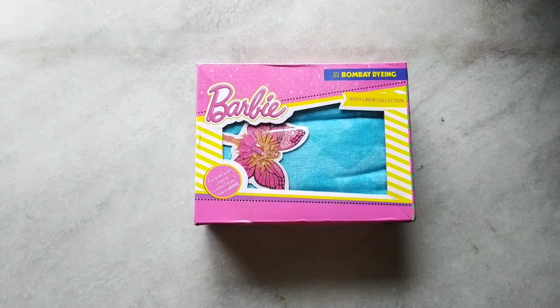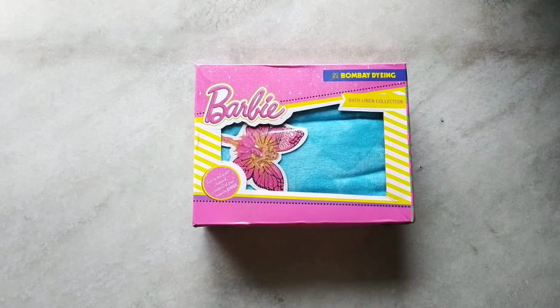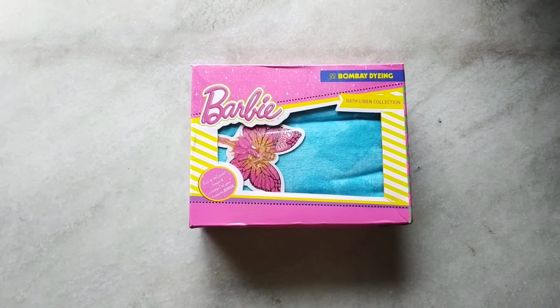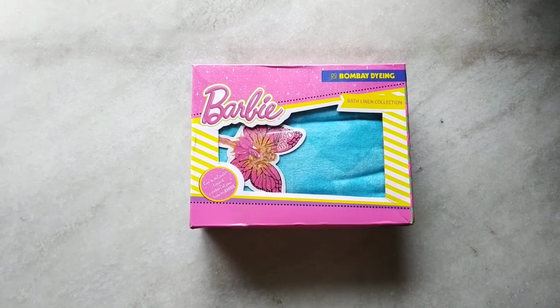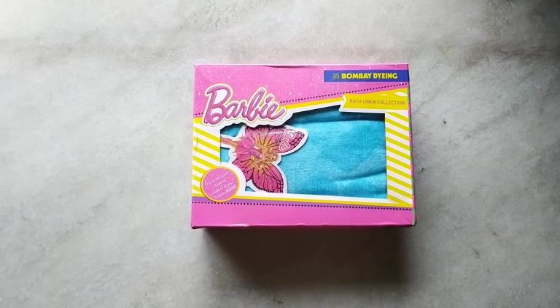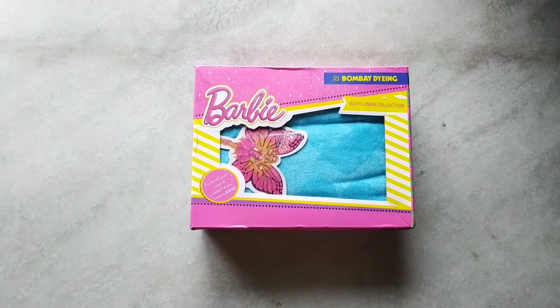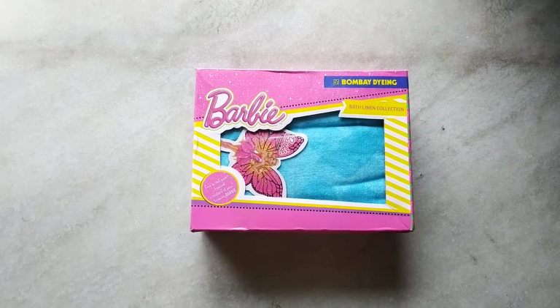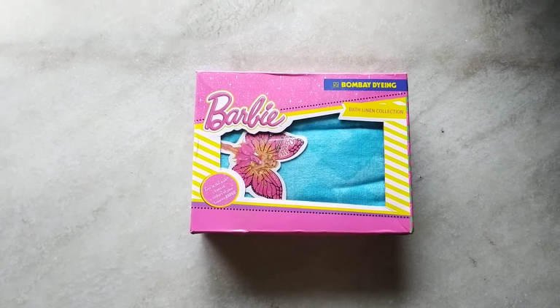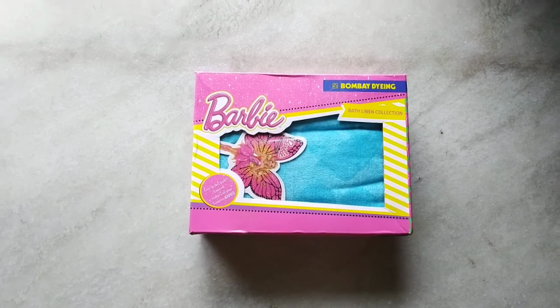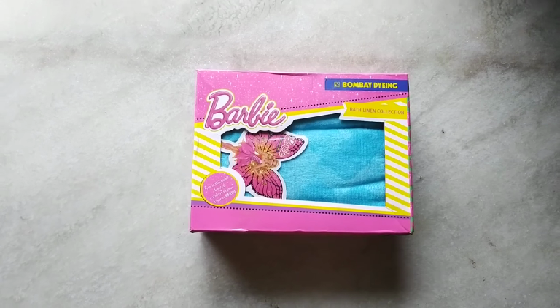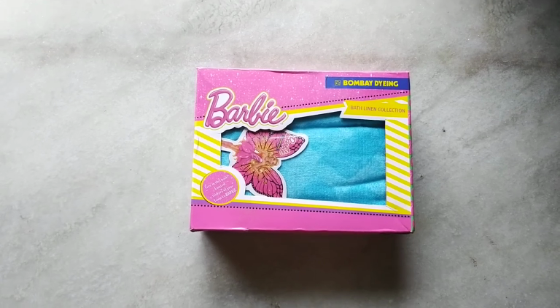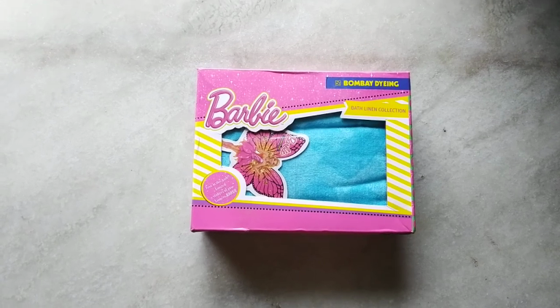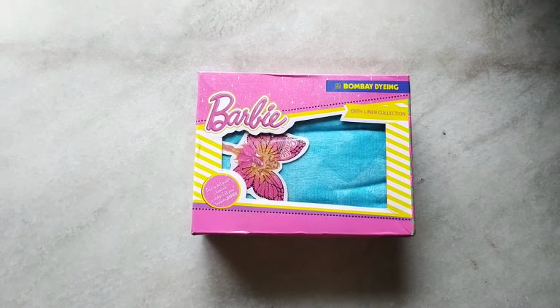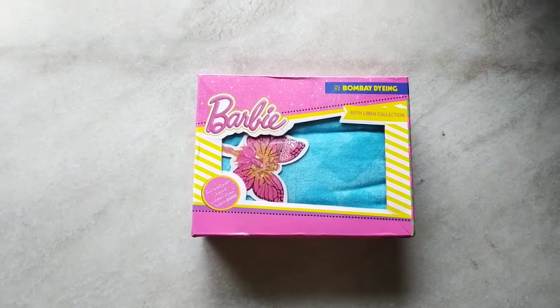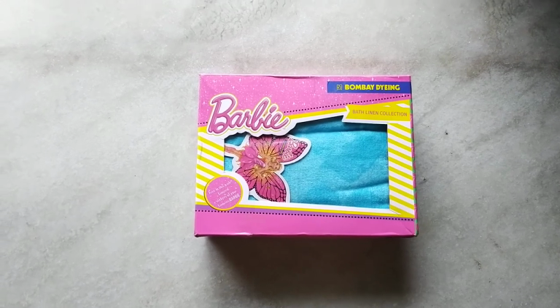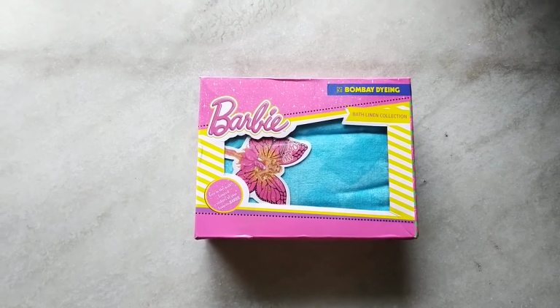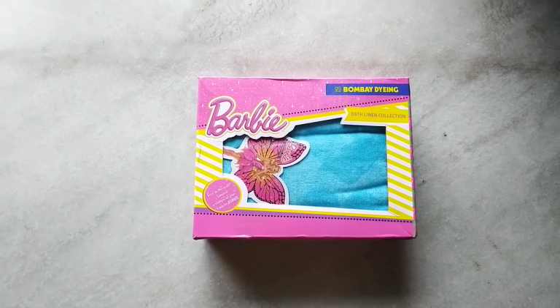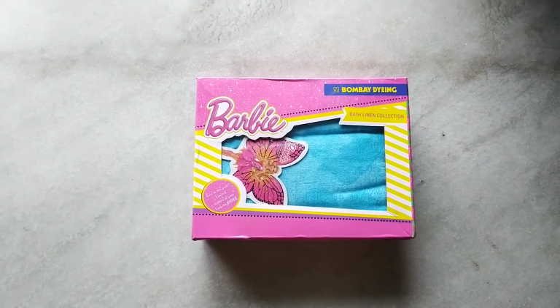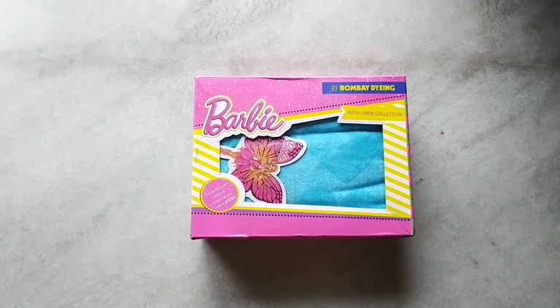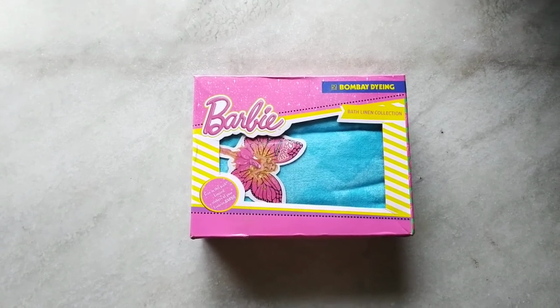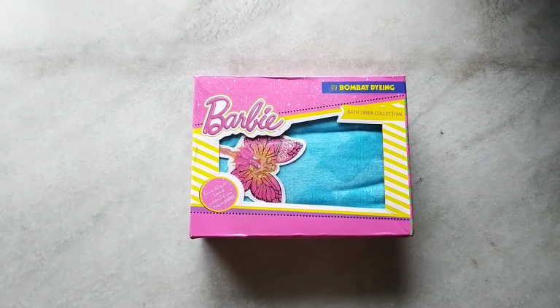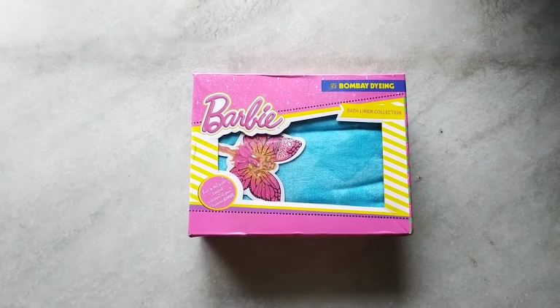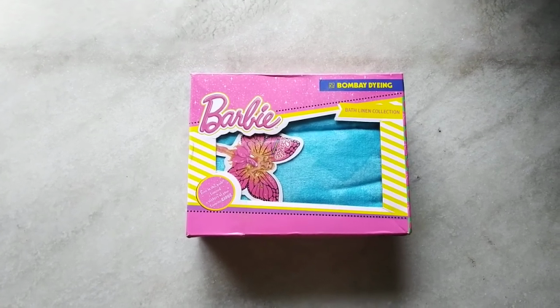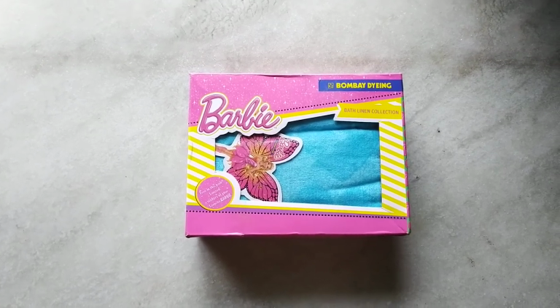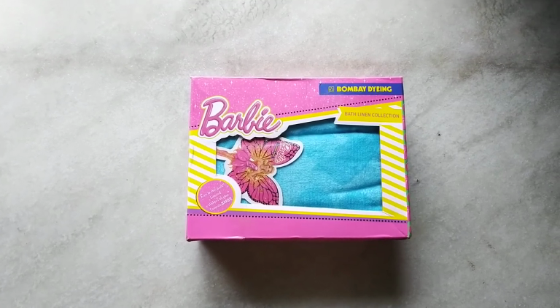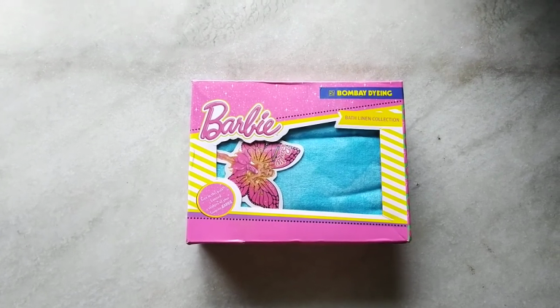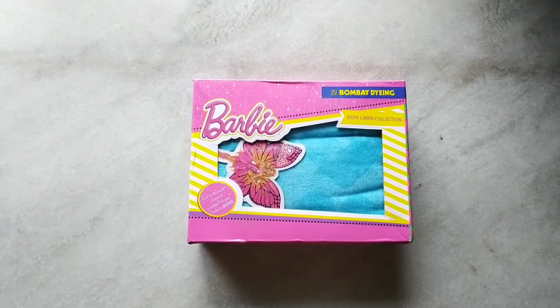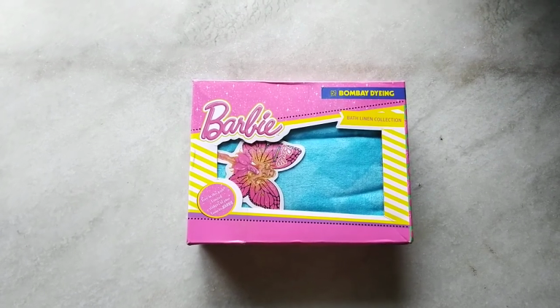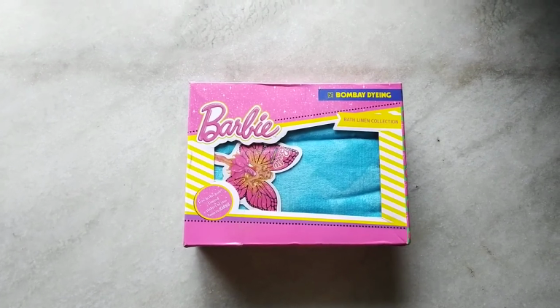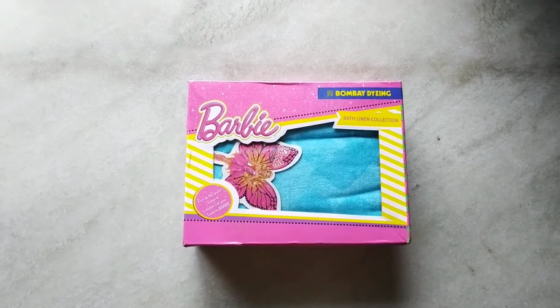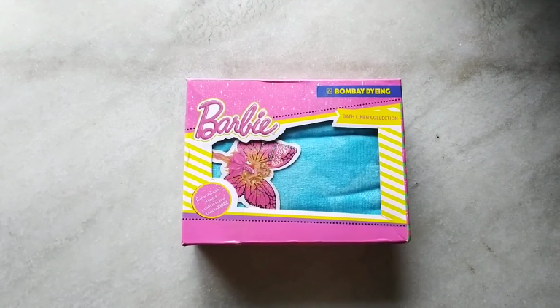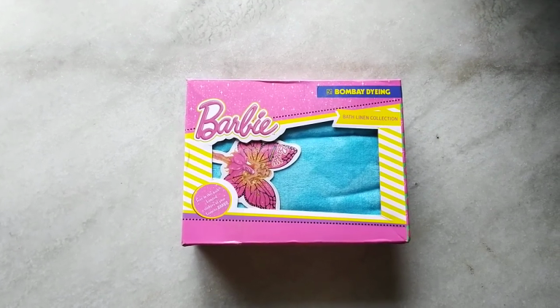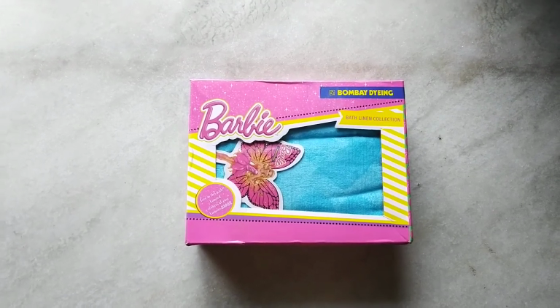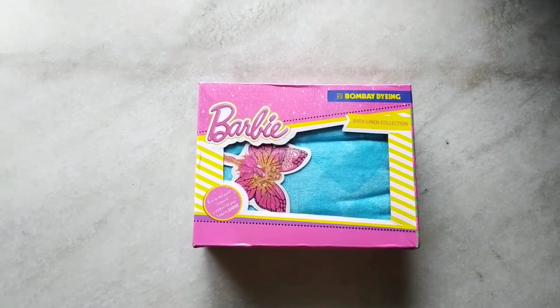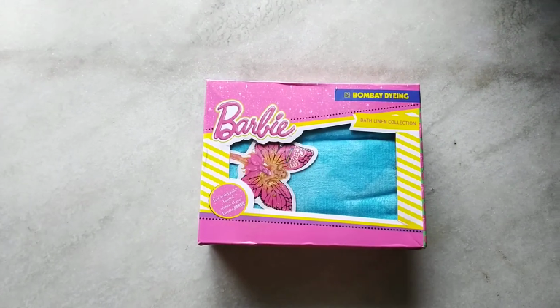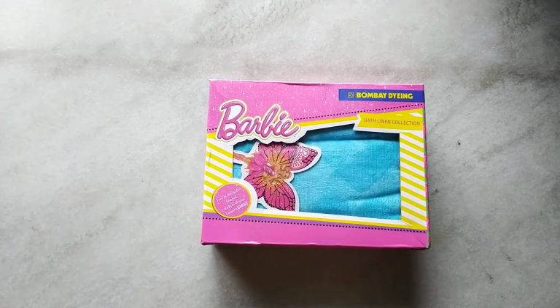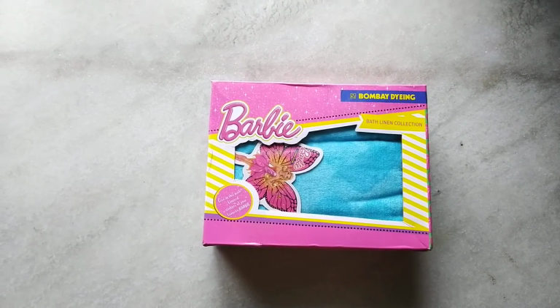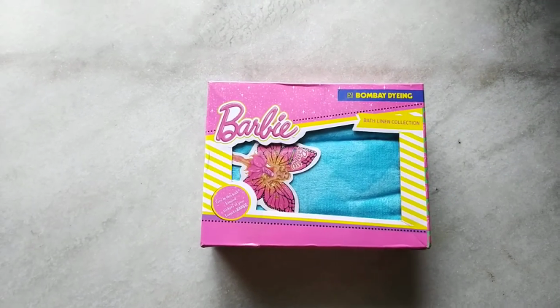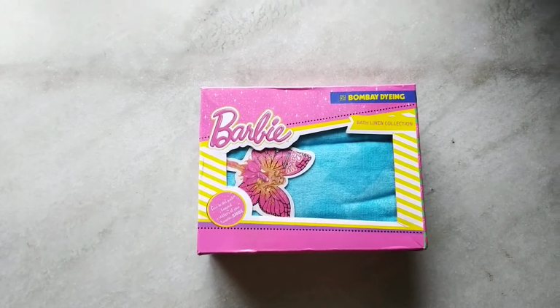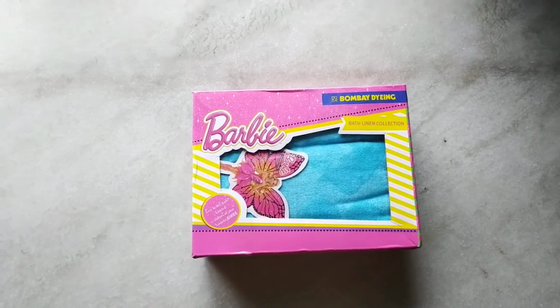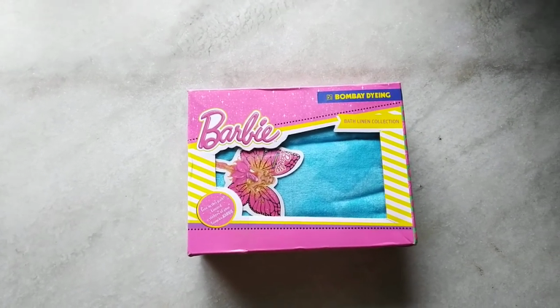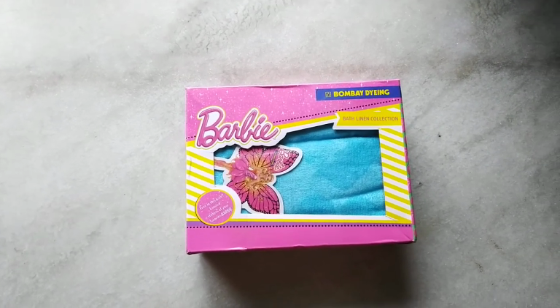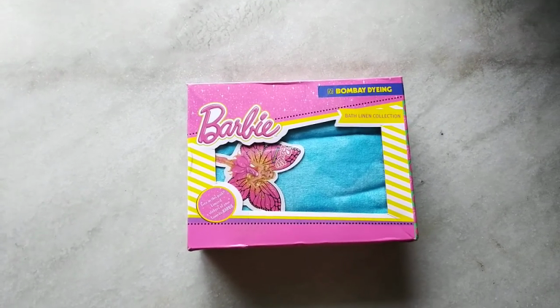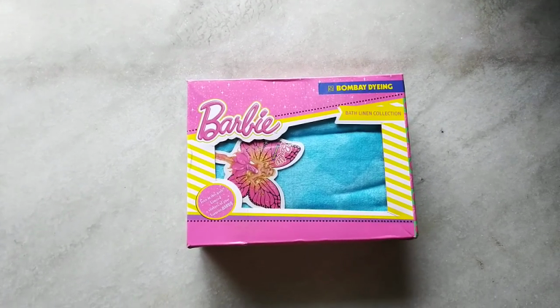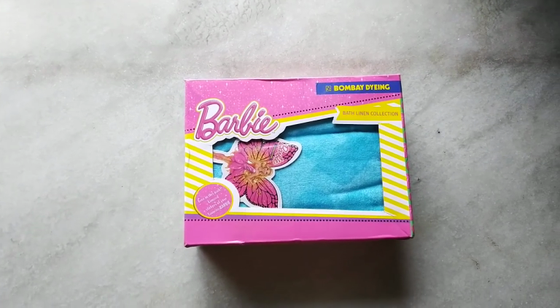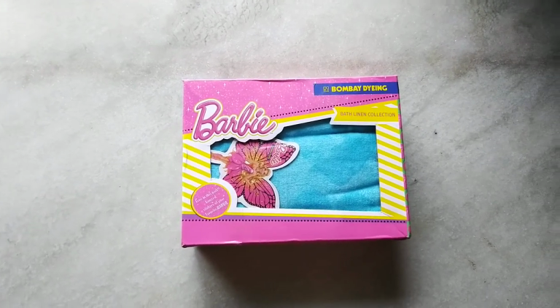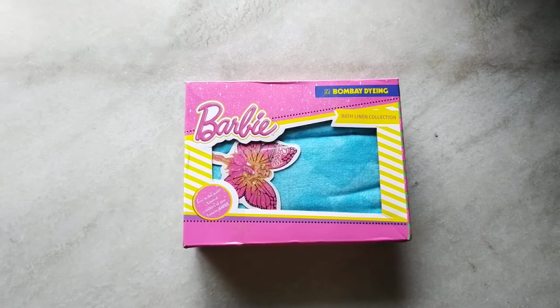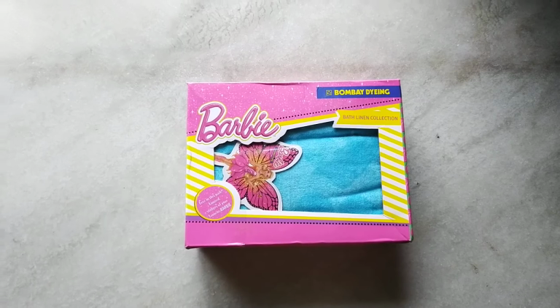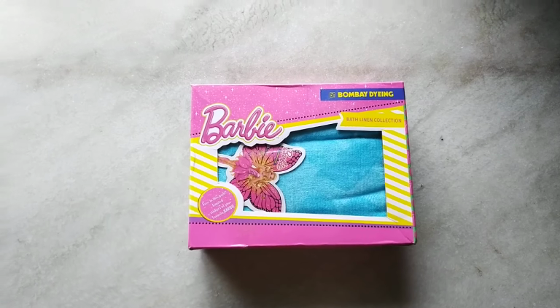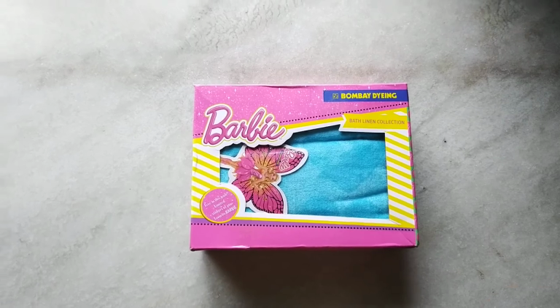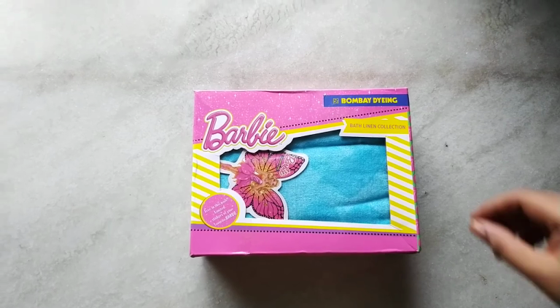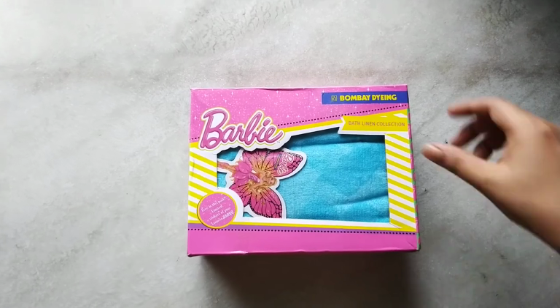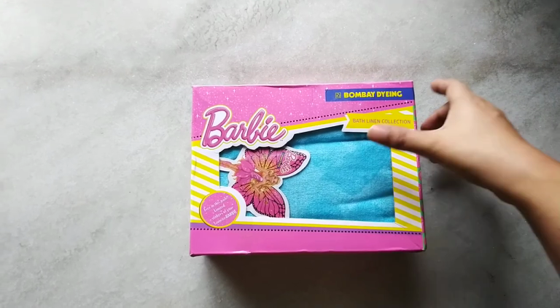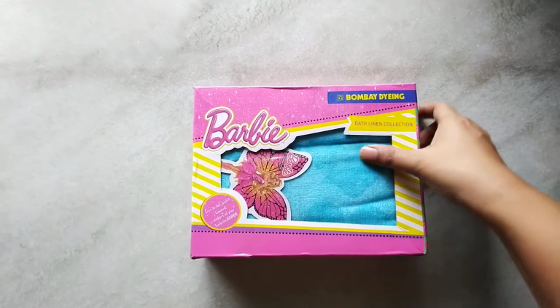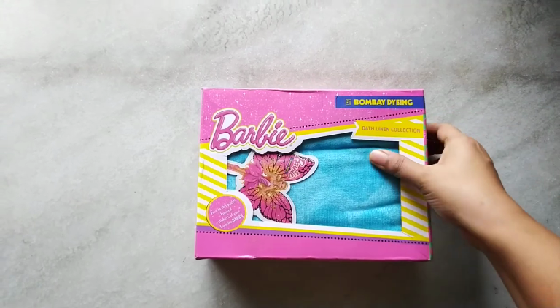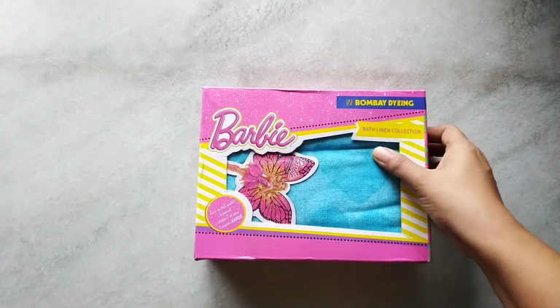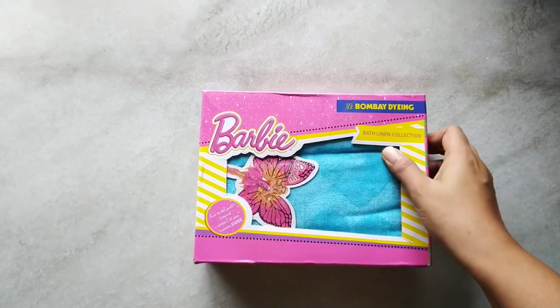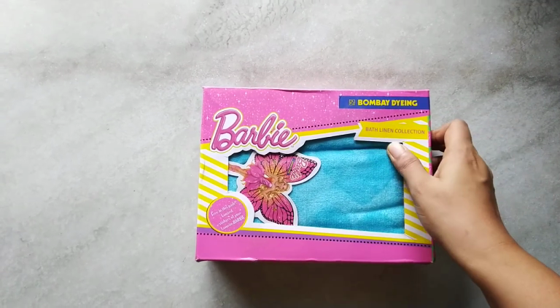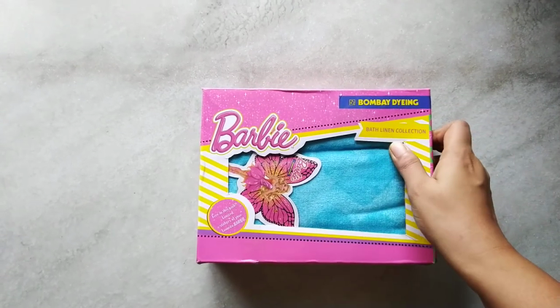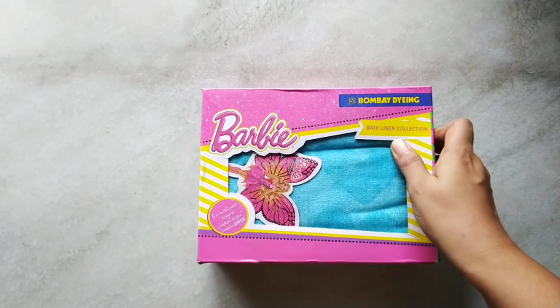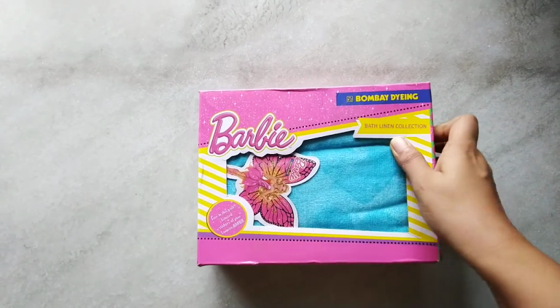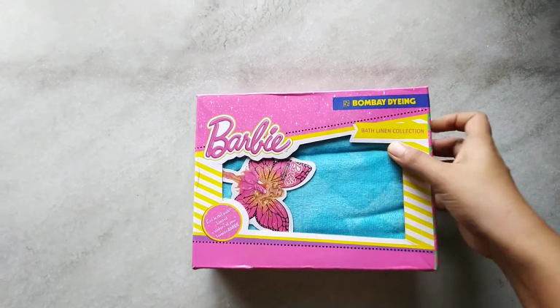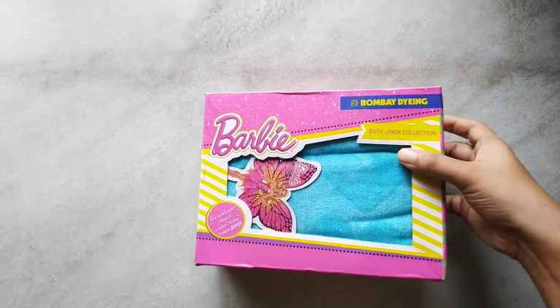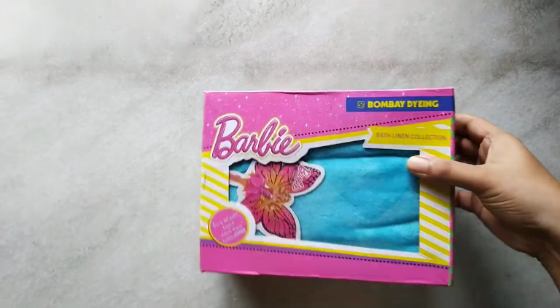Today we are going to unbox this beautiful Barbie baby towel by Bombay Dying, from the Bath Linen Connection.